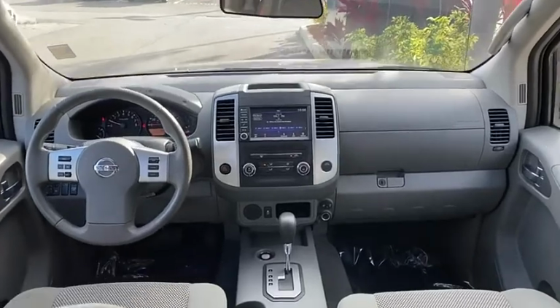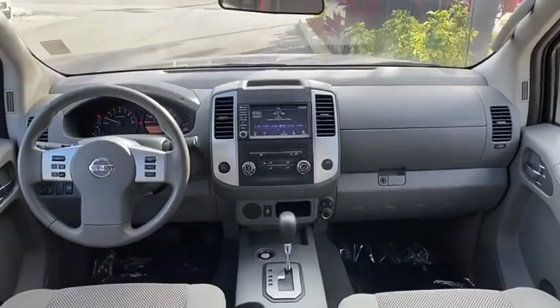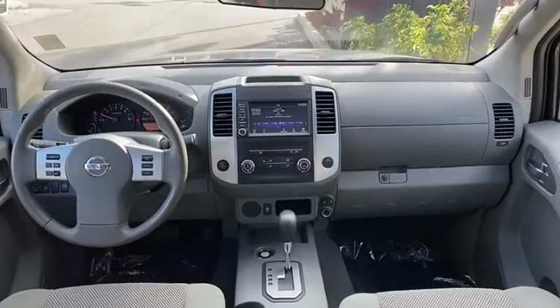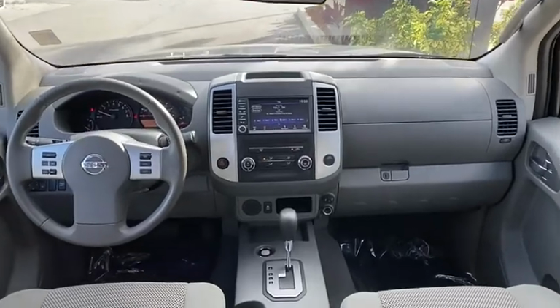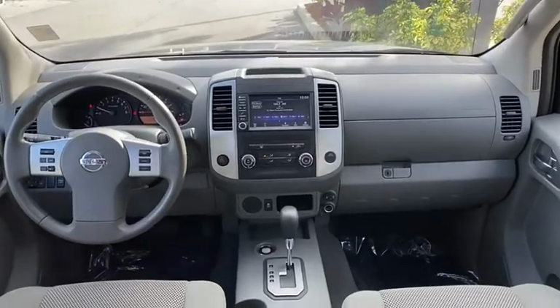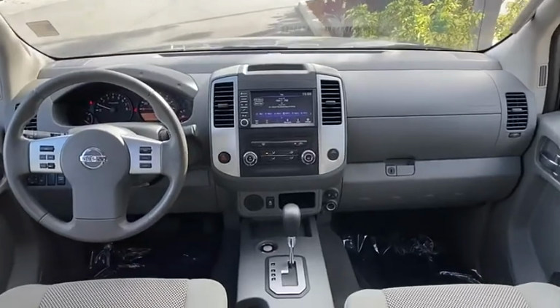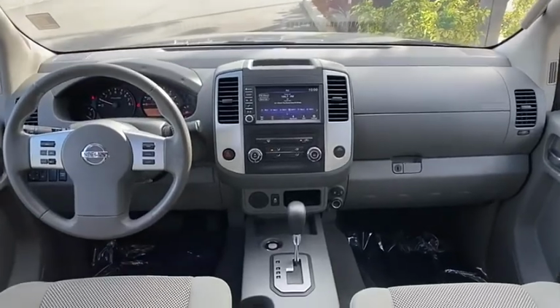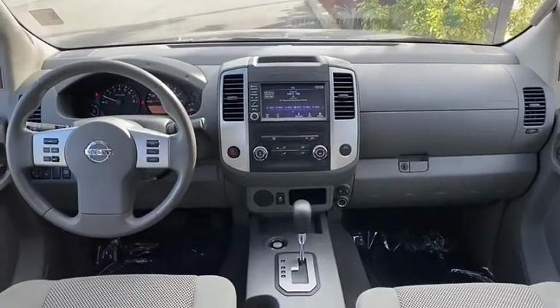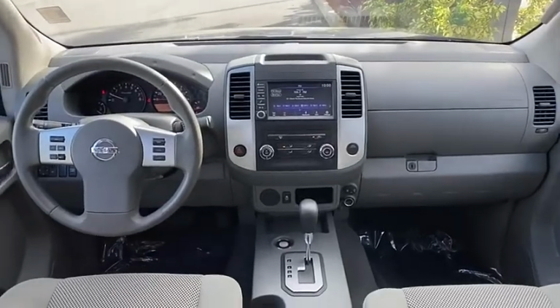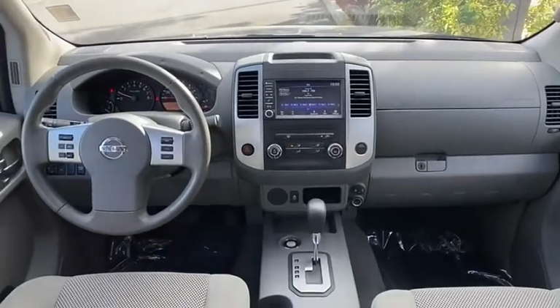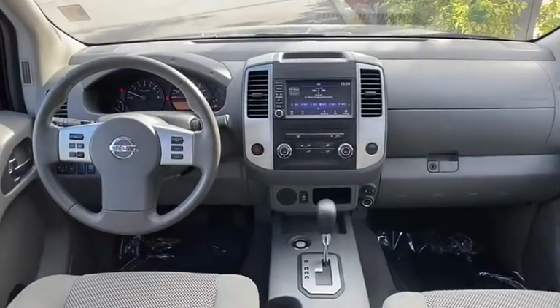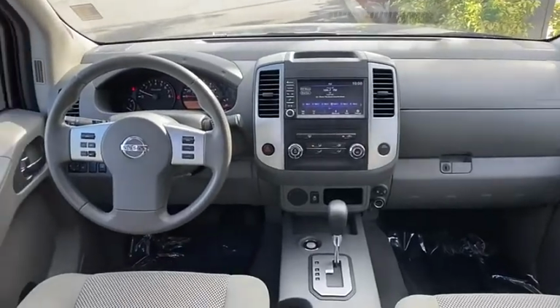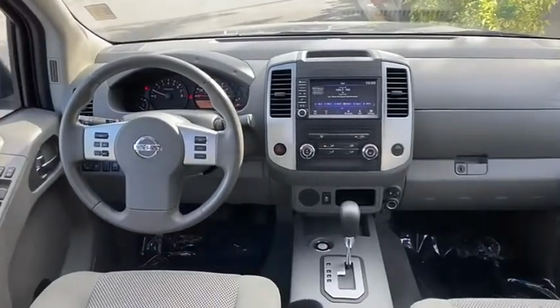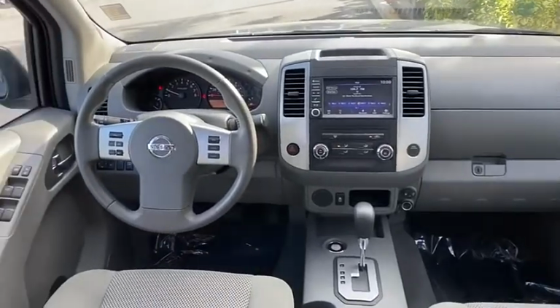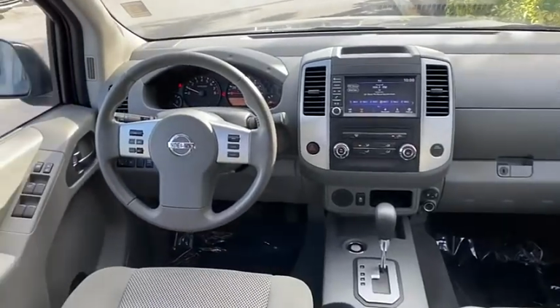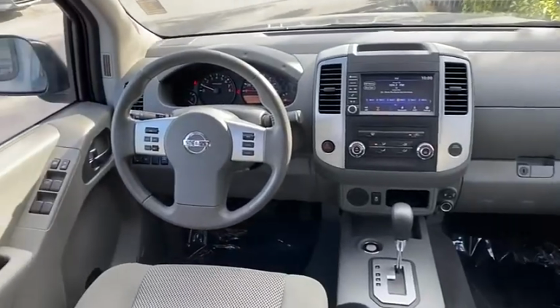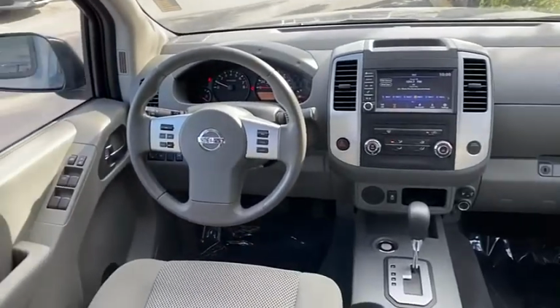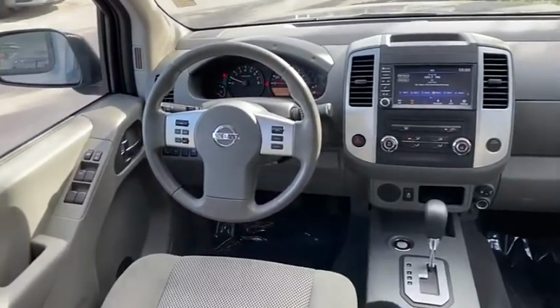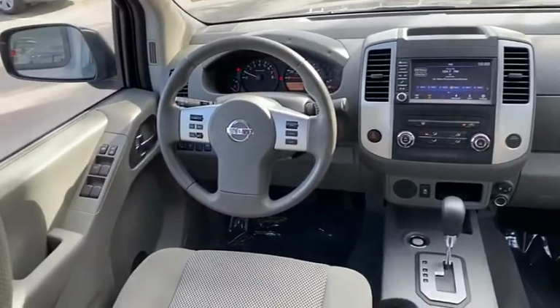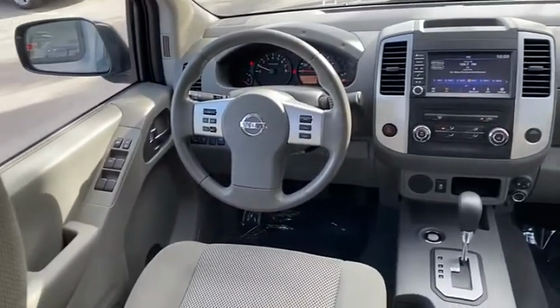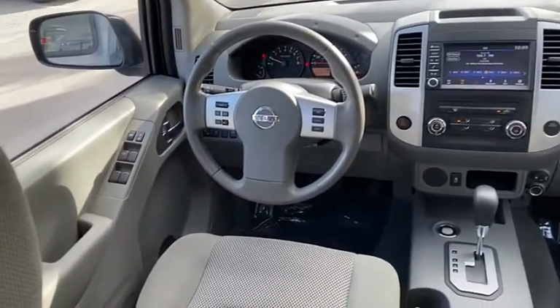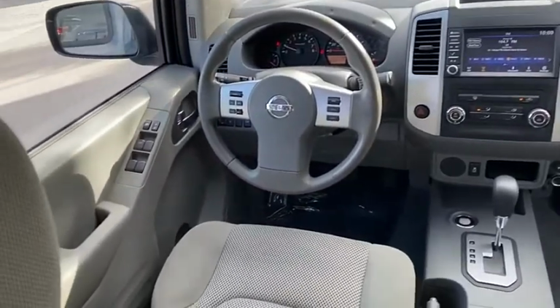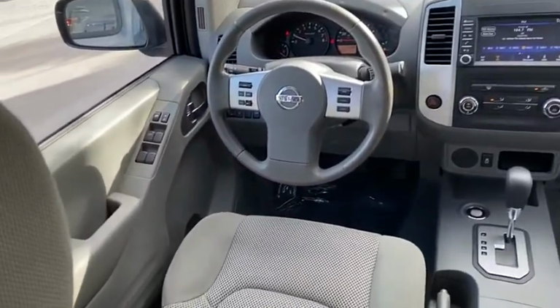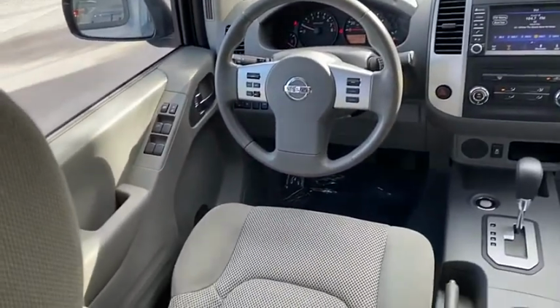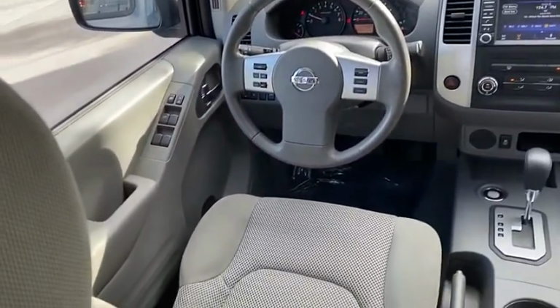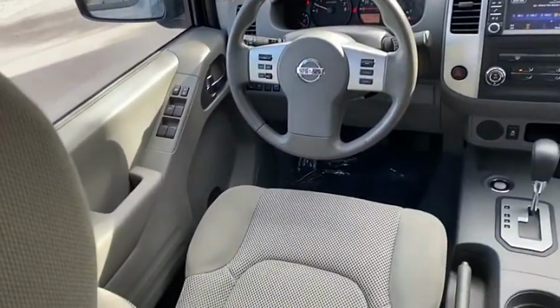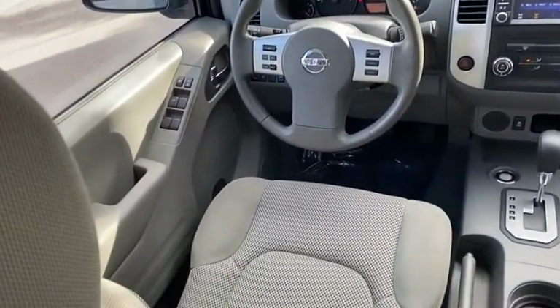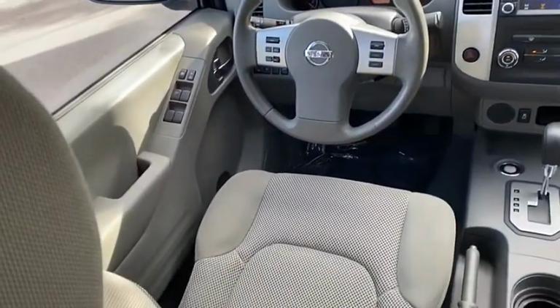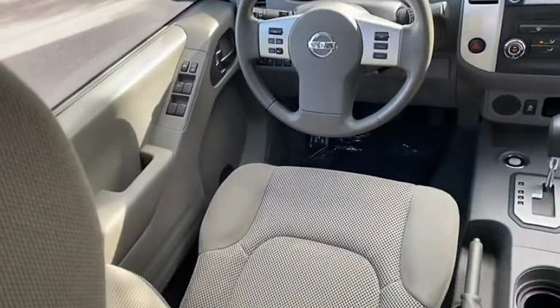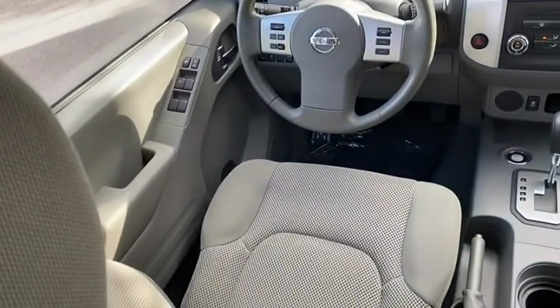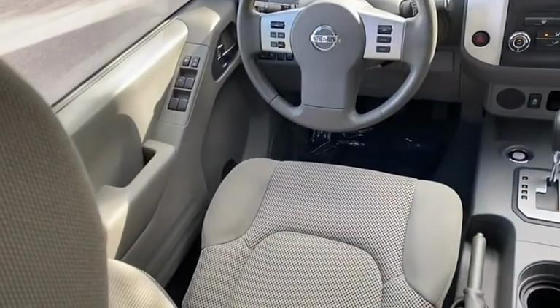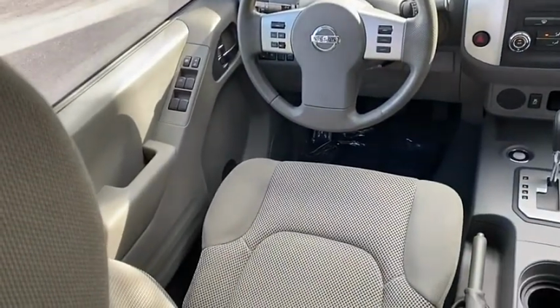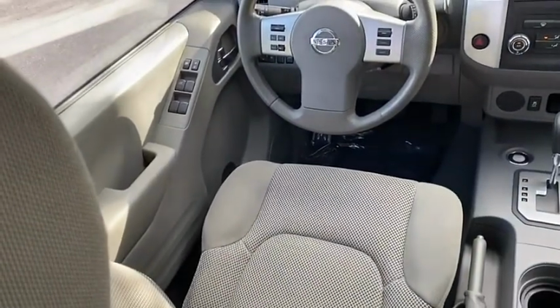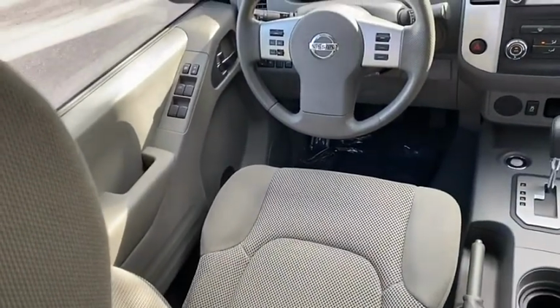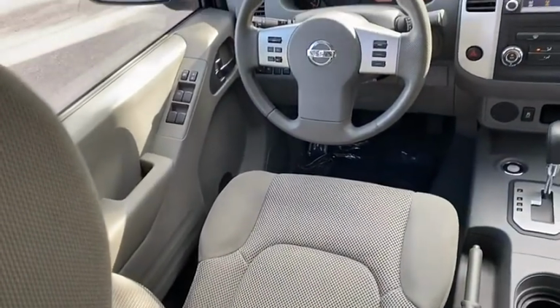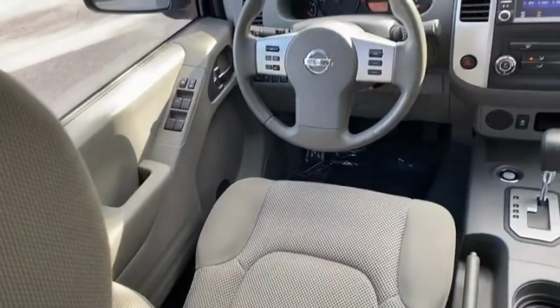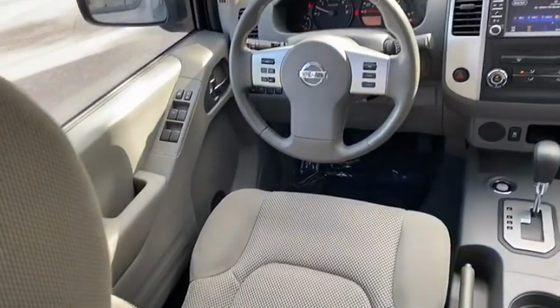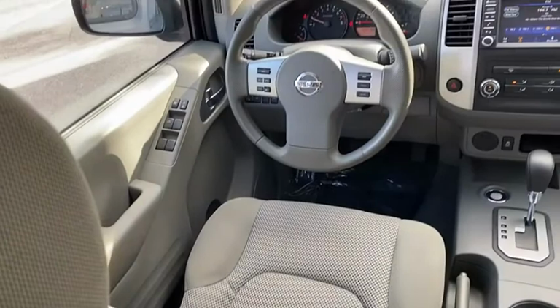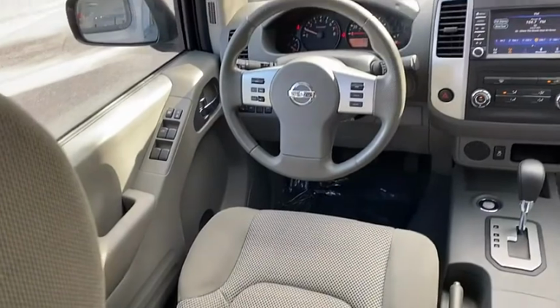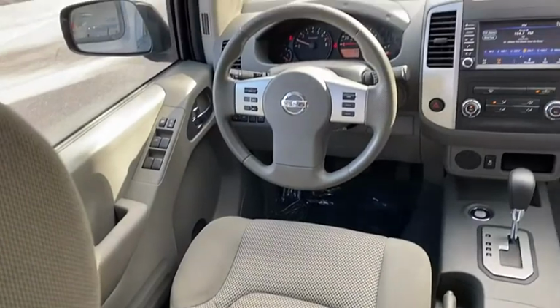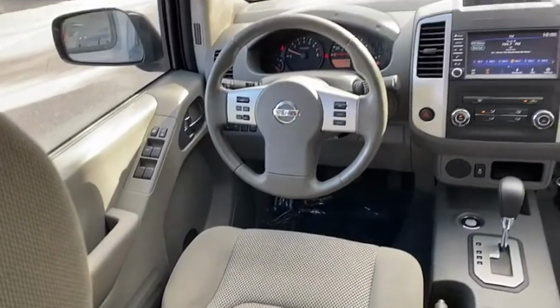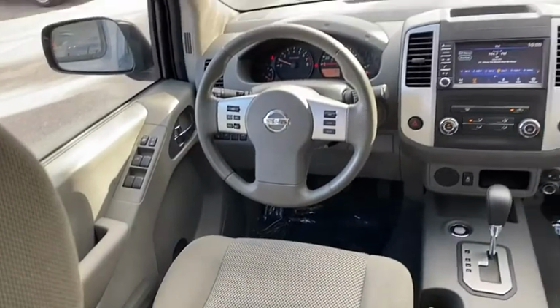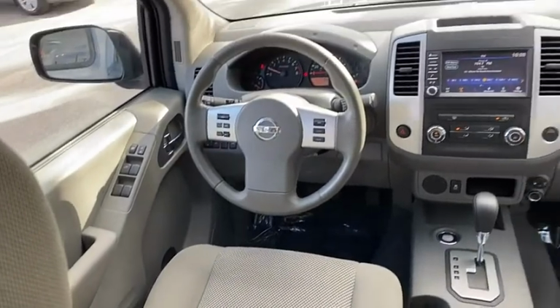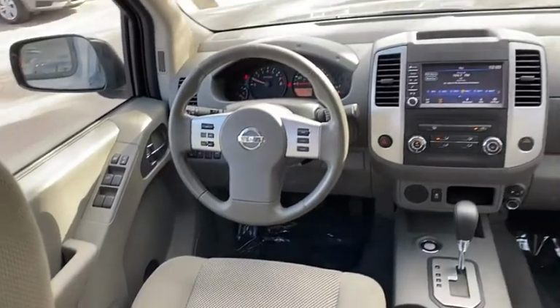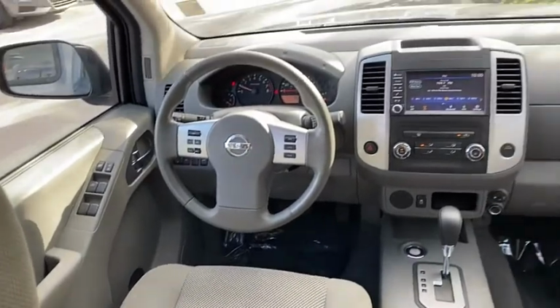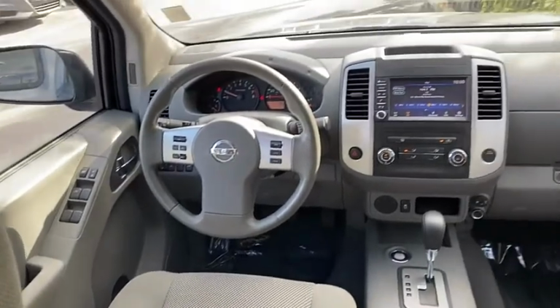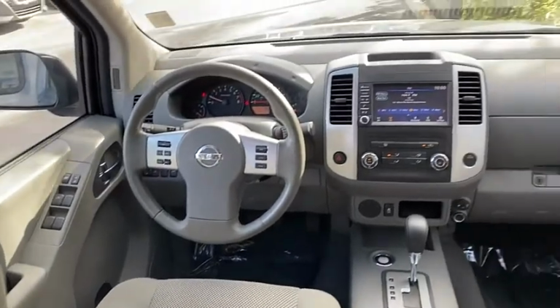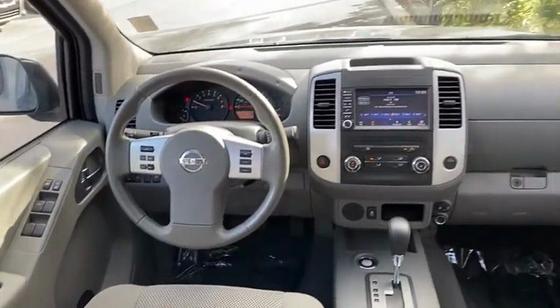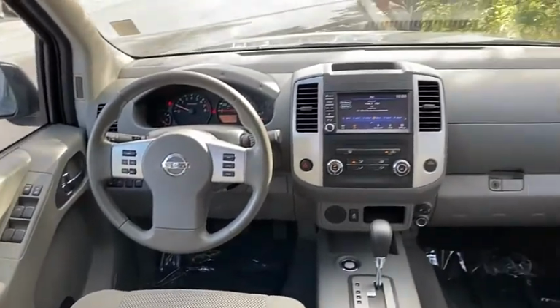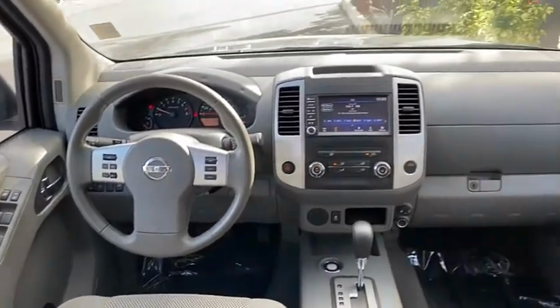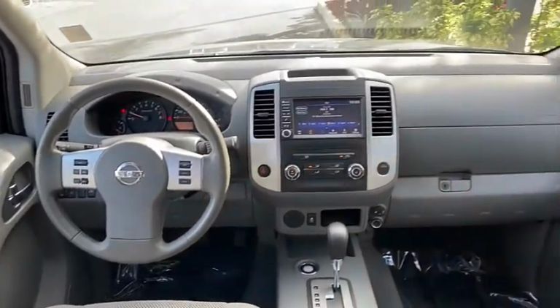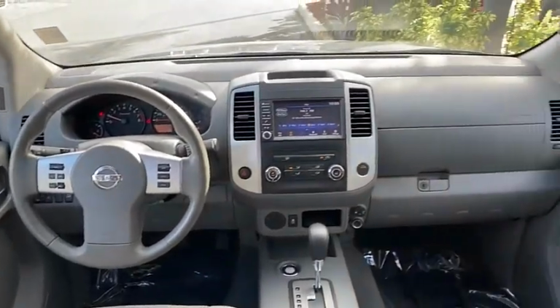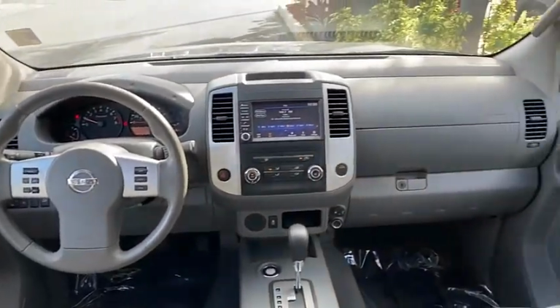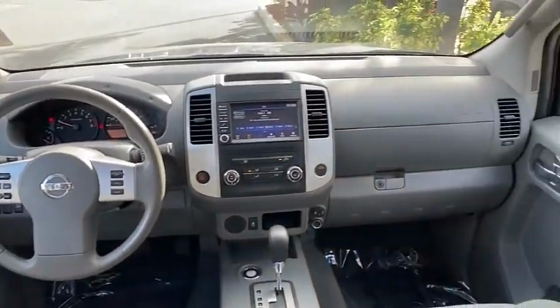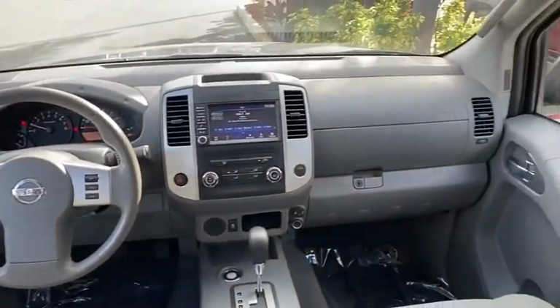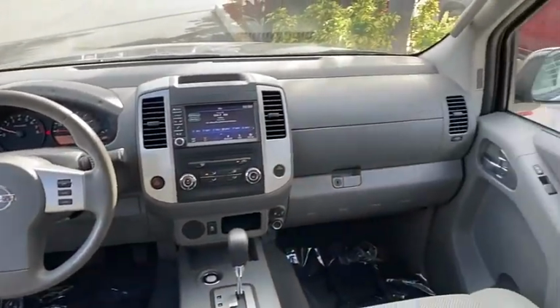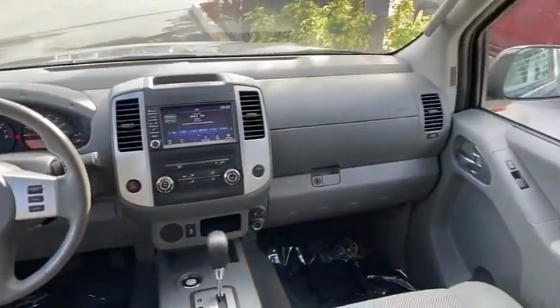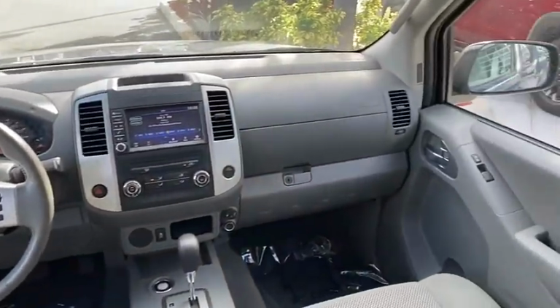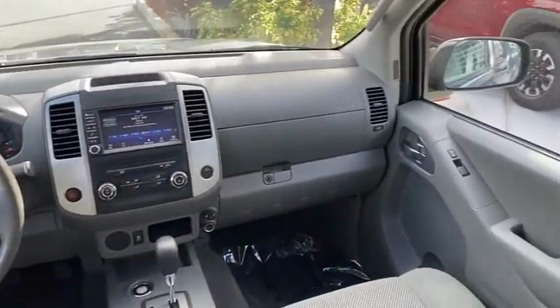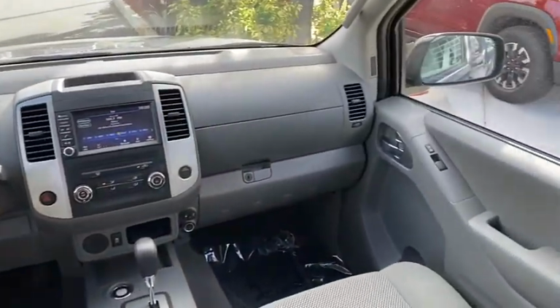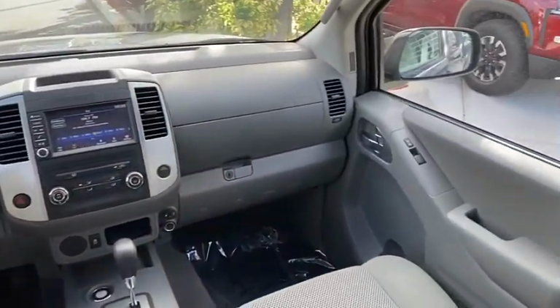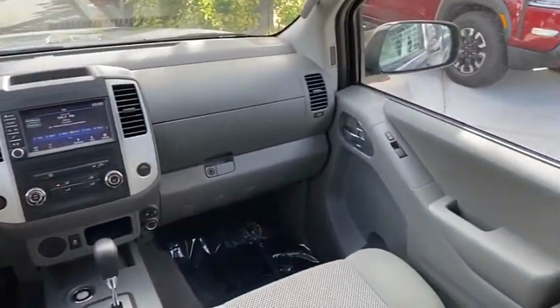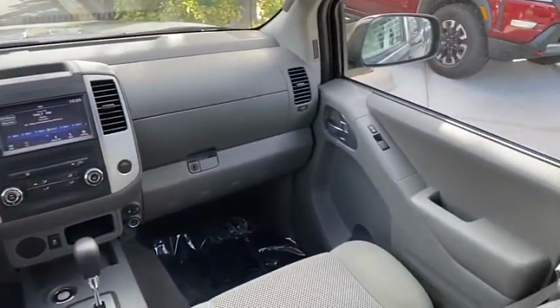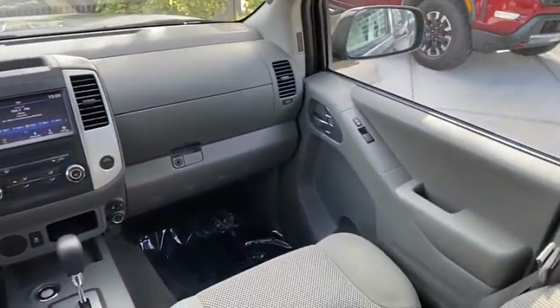This vehicle has less than 3,000 miles. Here are some of this vehicle's great options: sliding rear window,